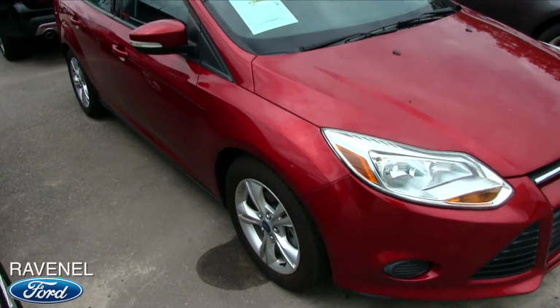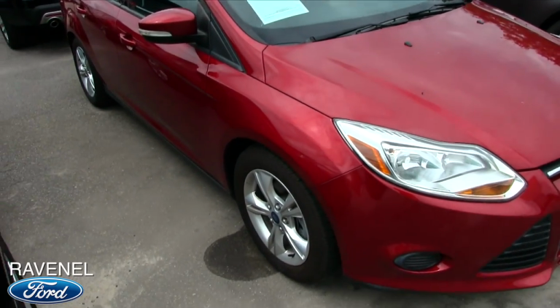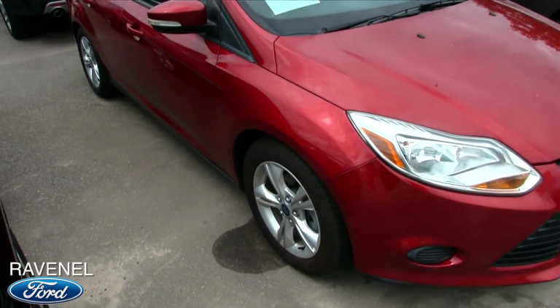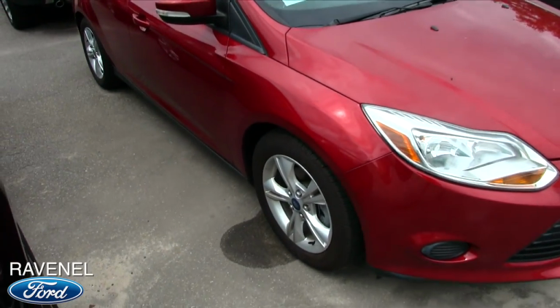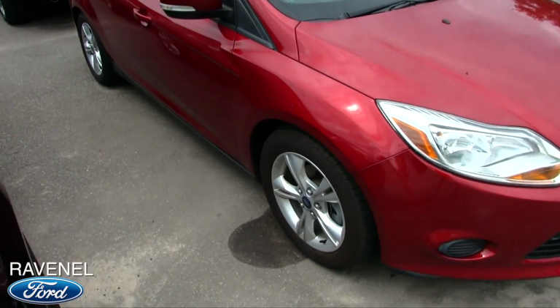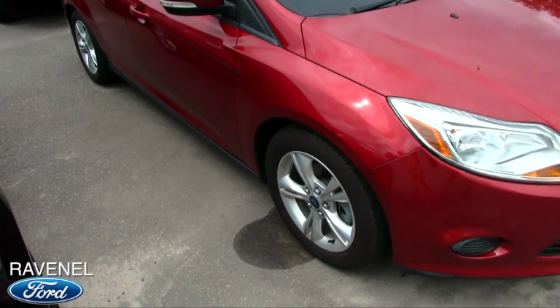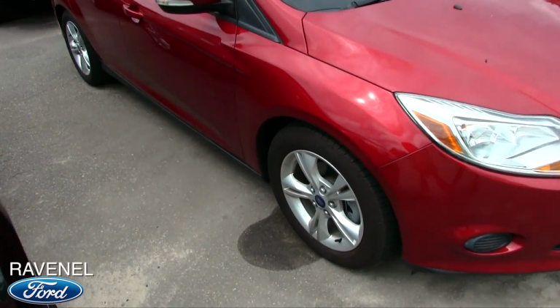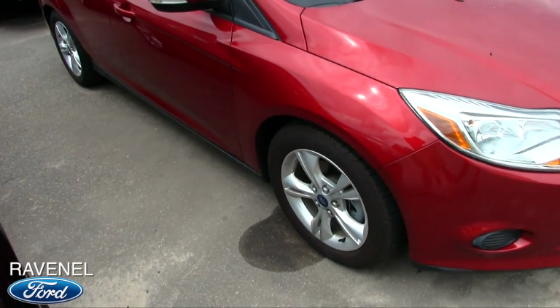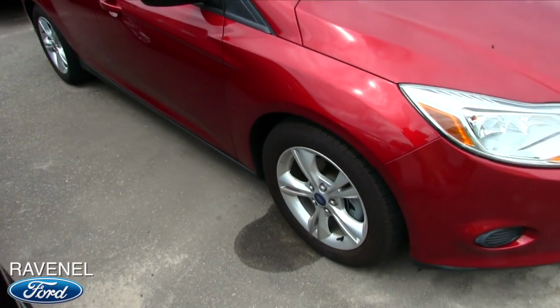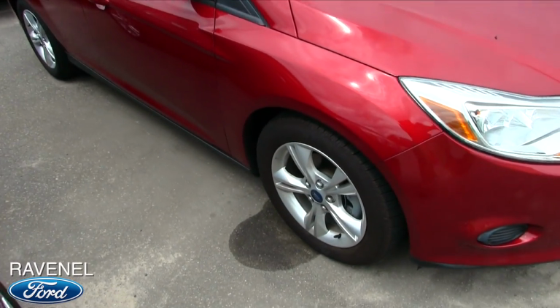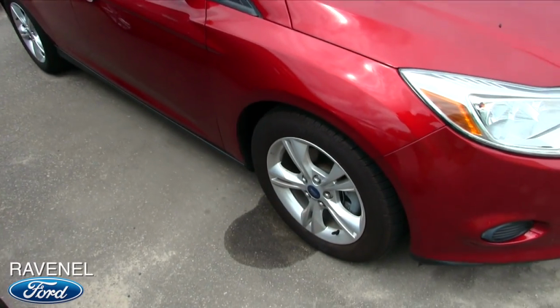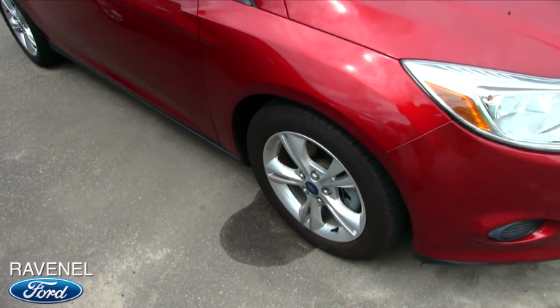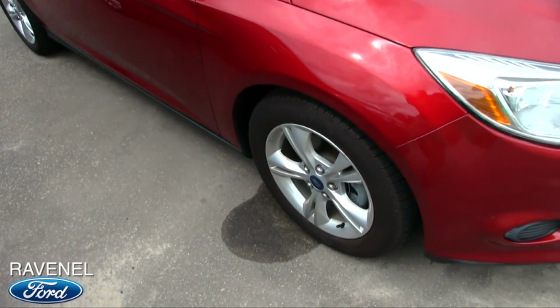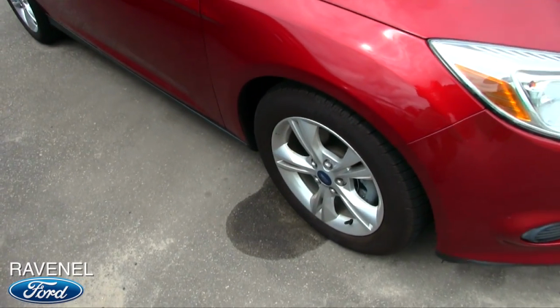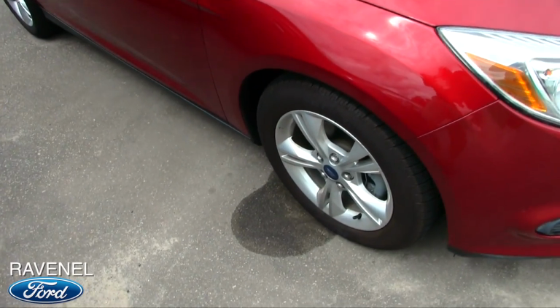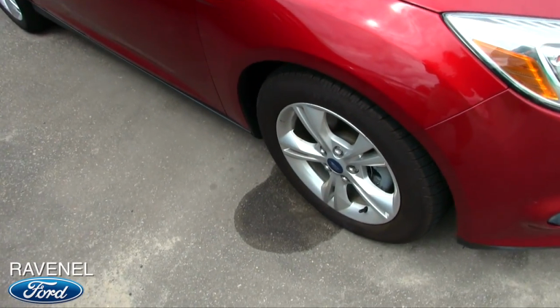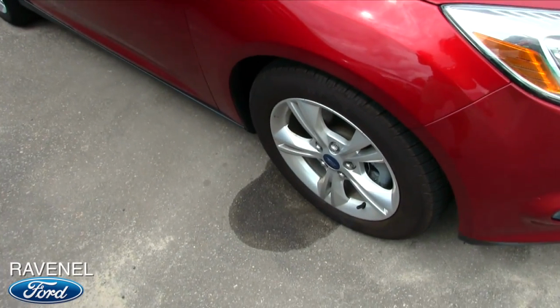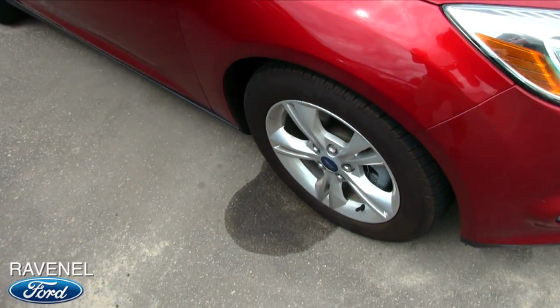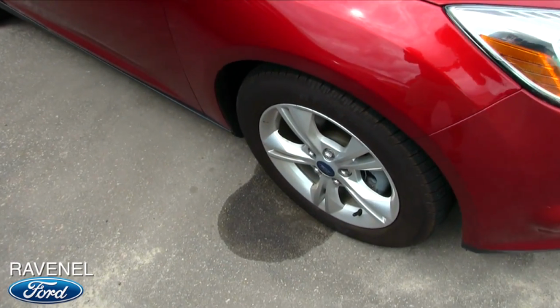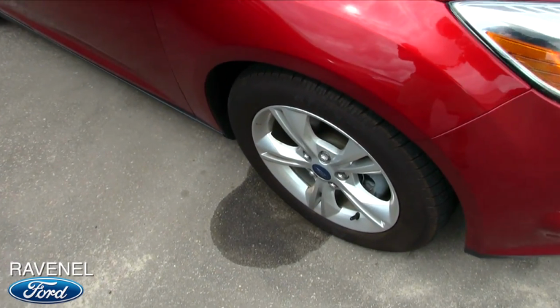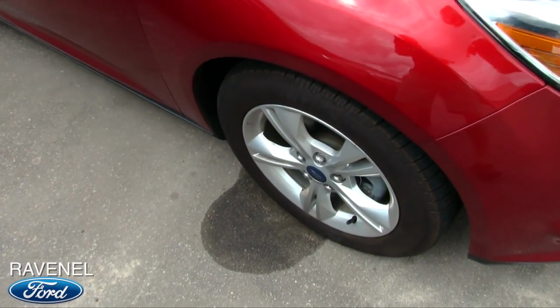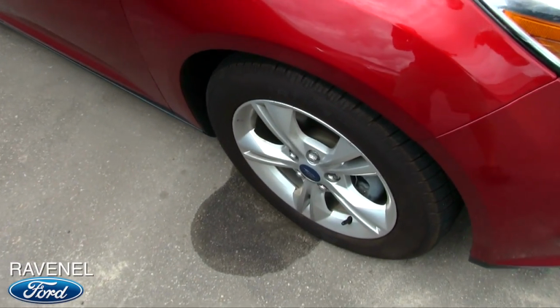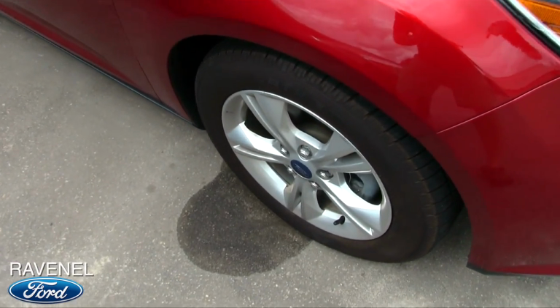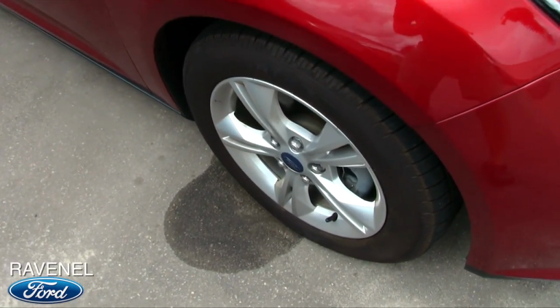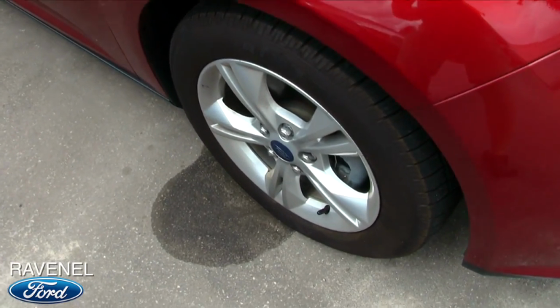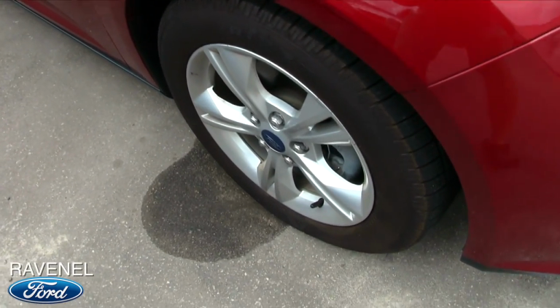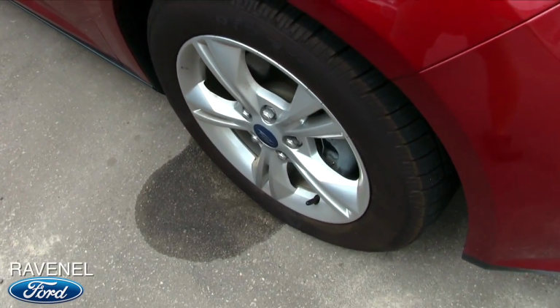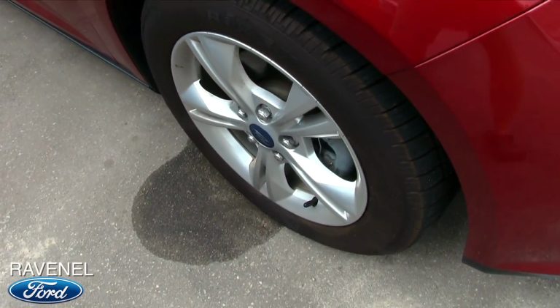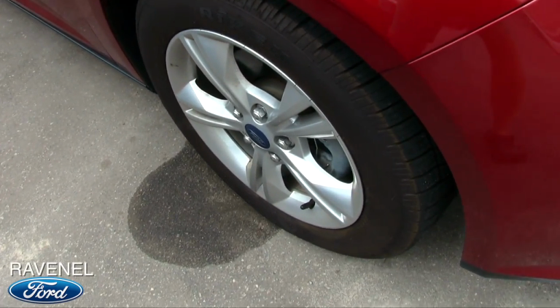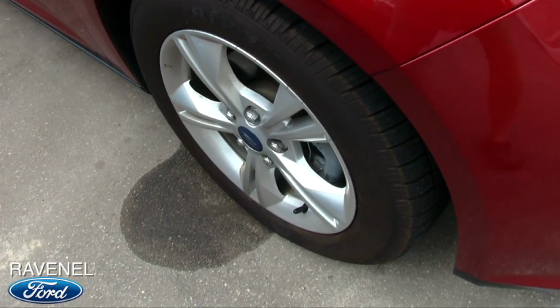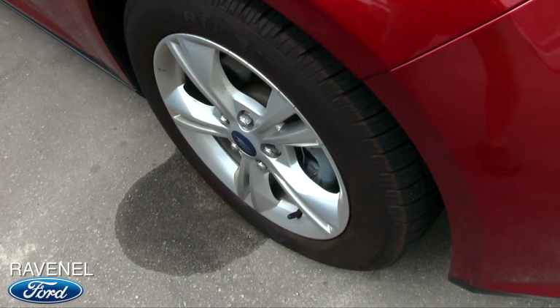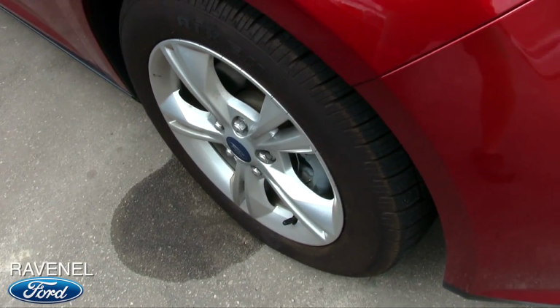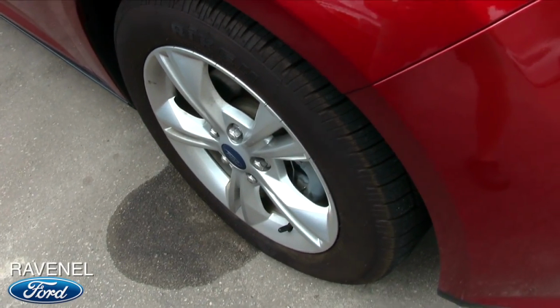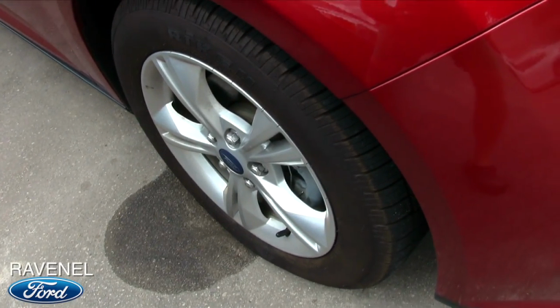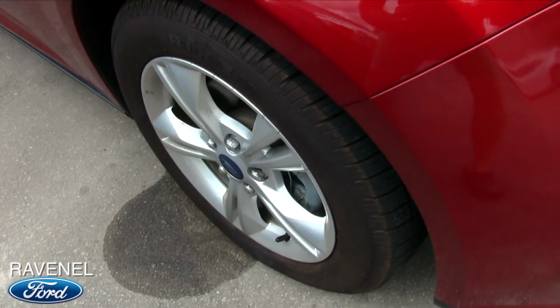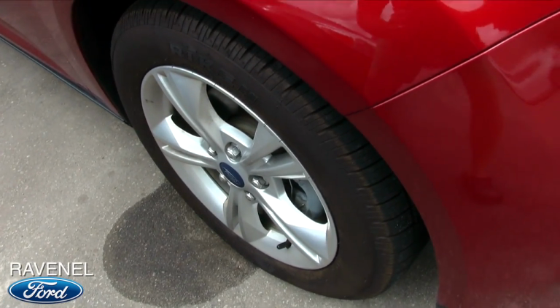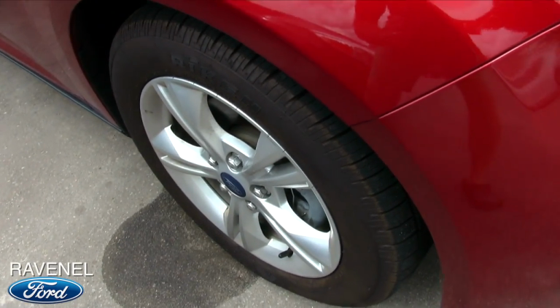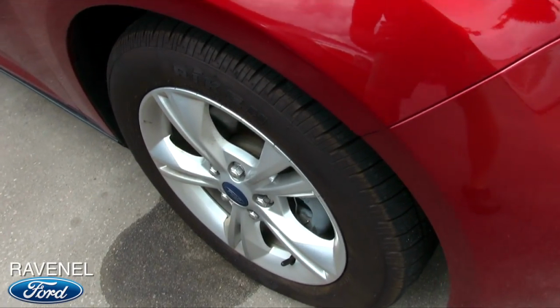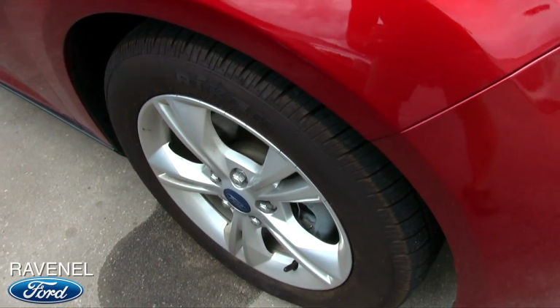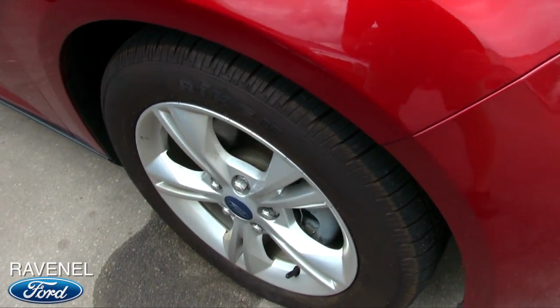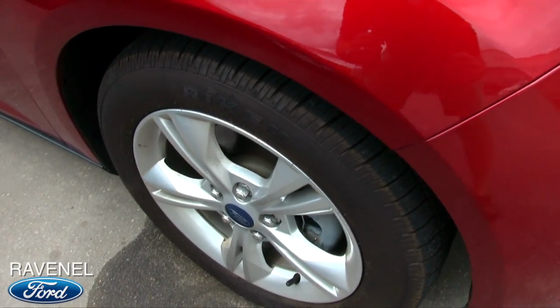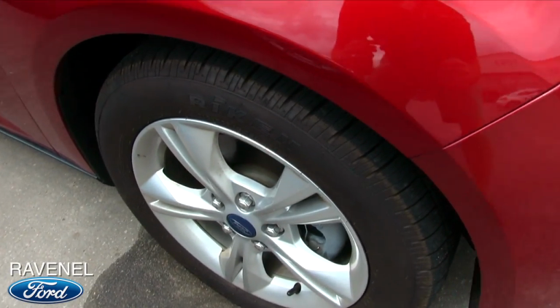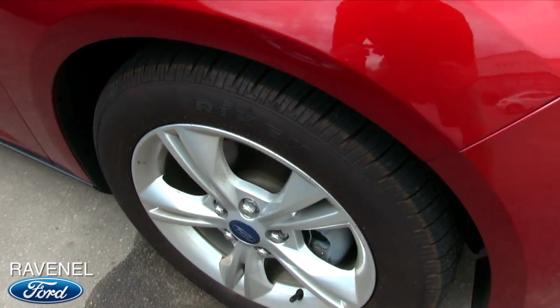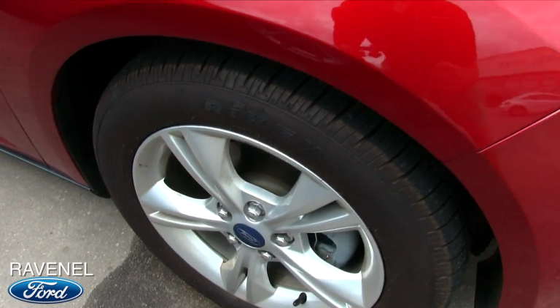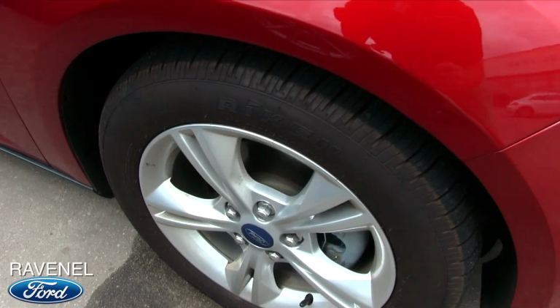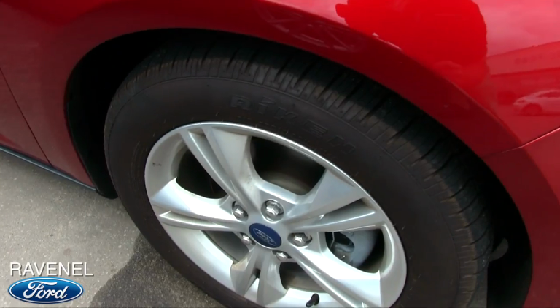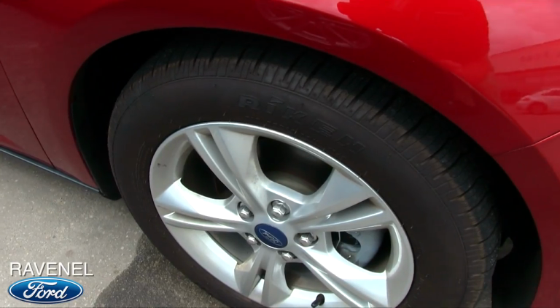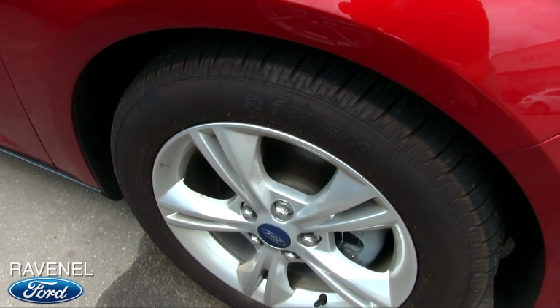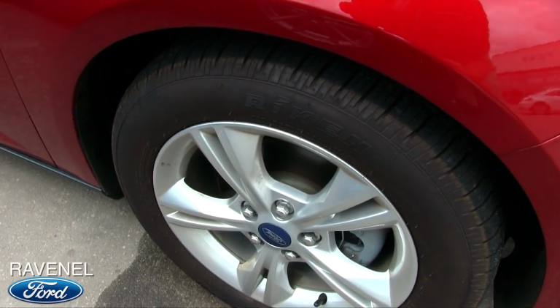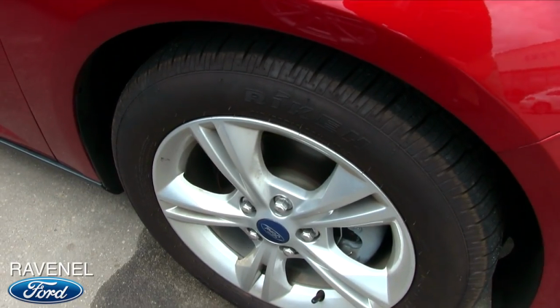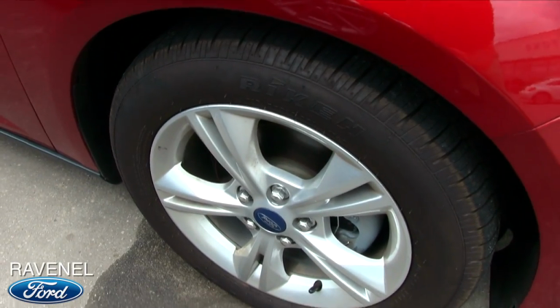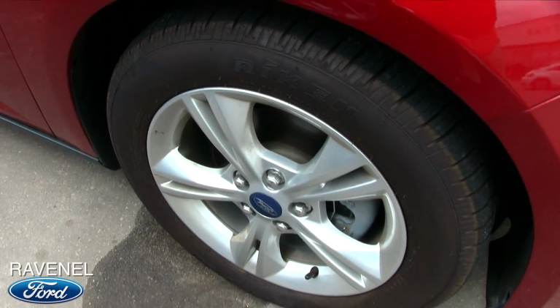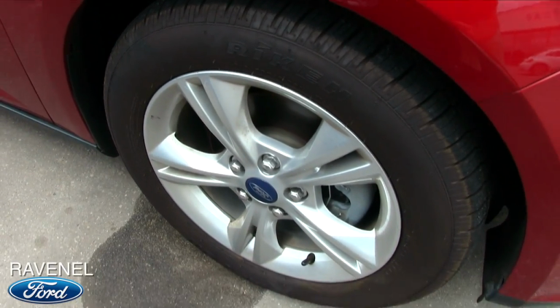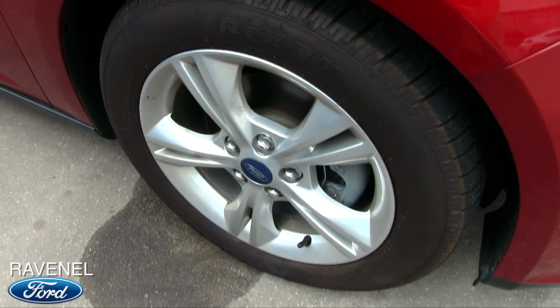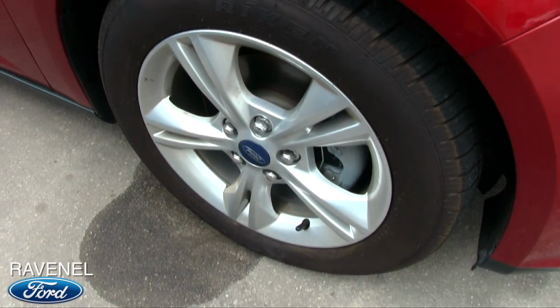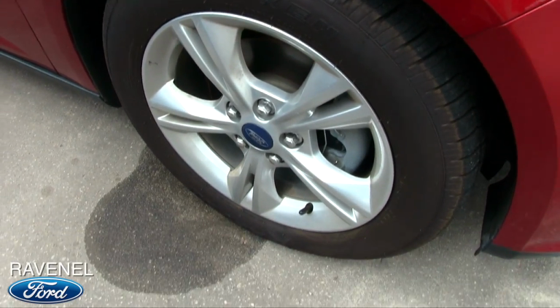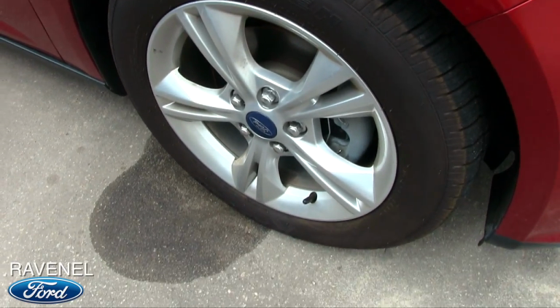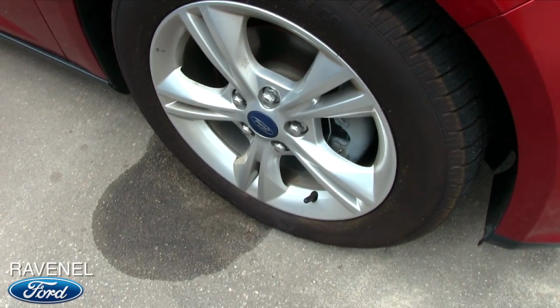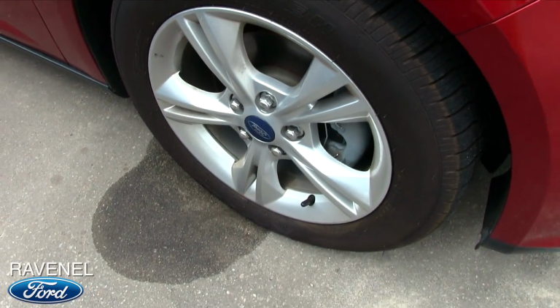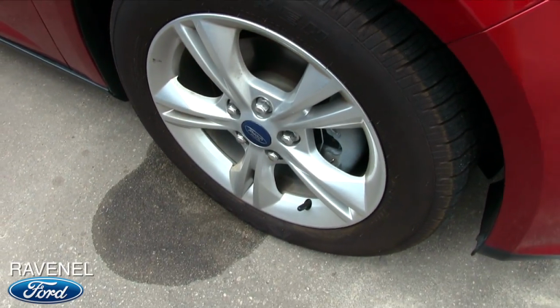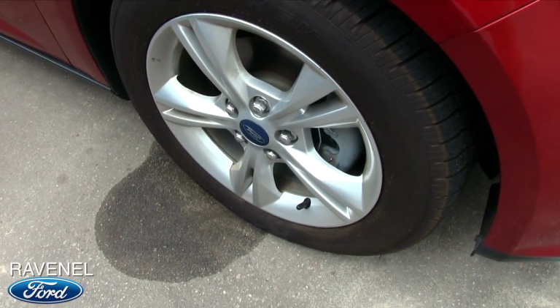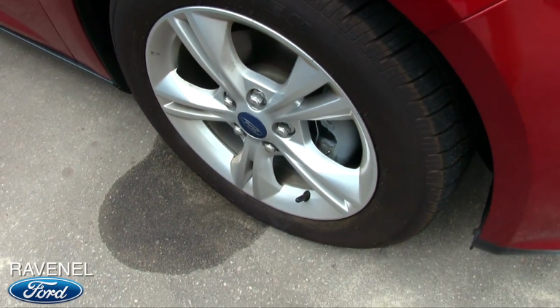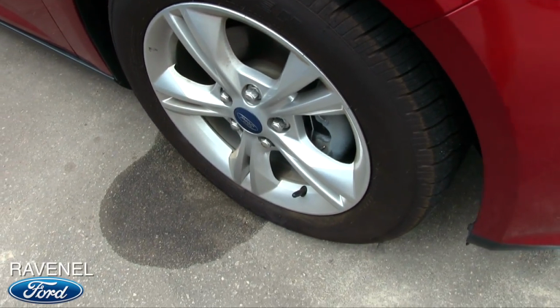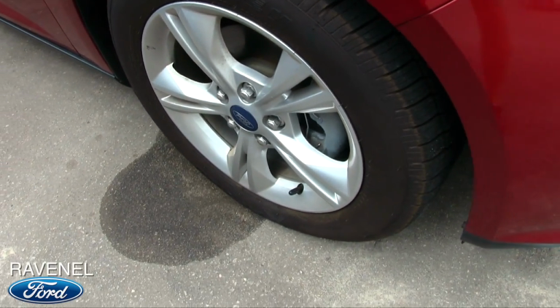Let's look at our wheels — alloy wheels, good tires, plenty of tread. Can't beat that.